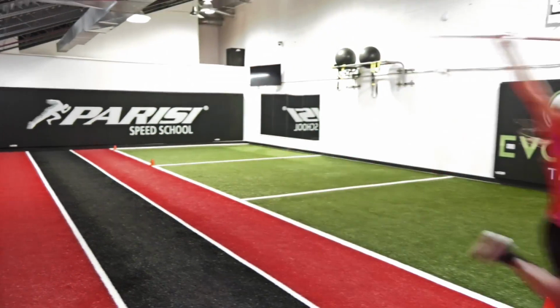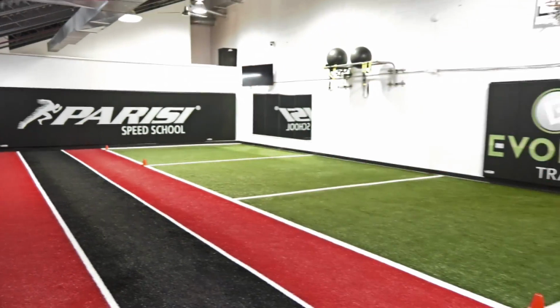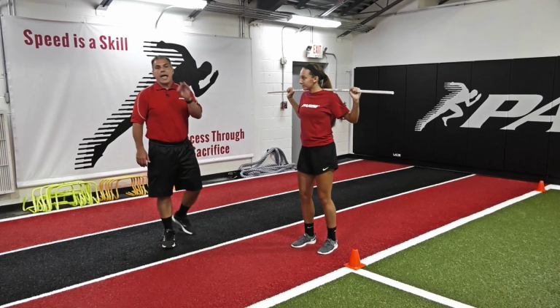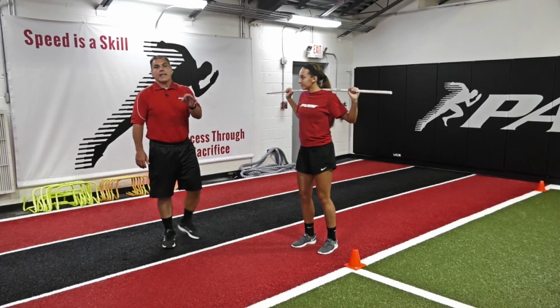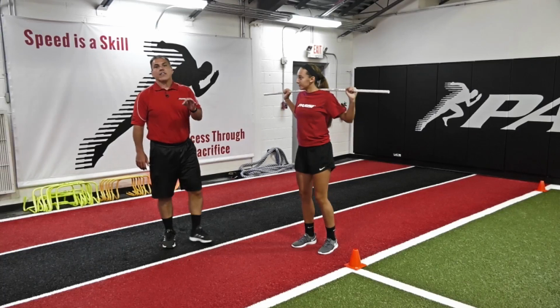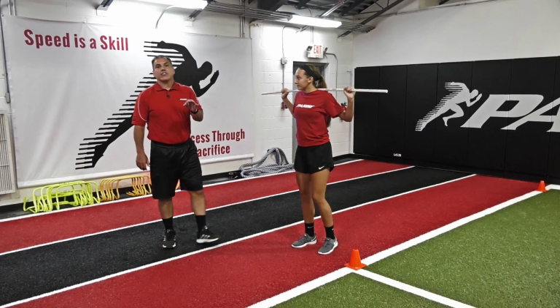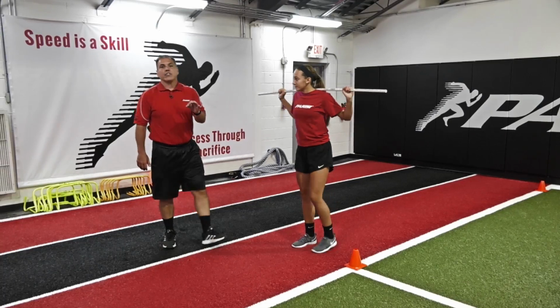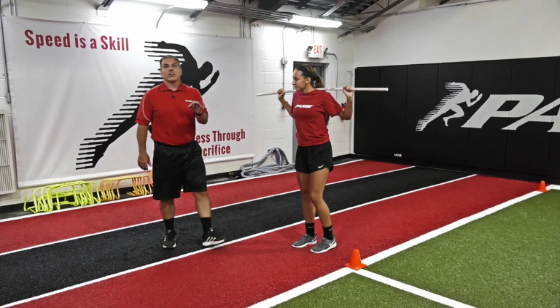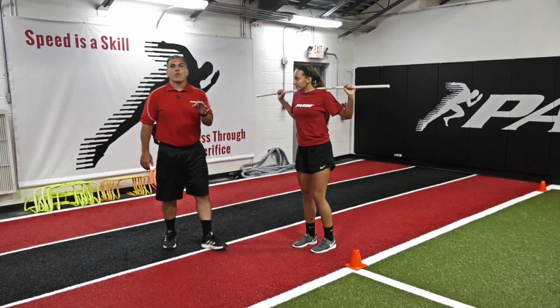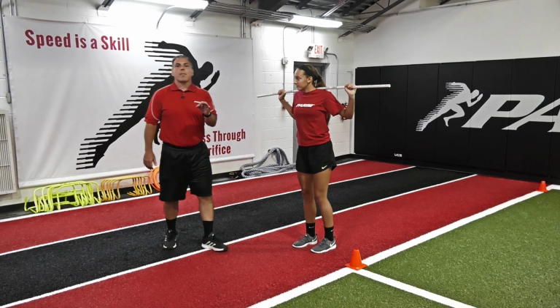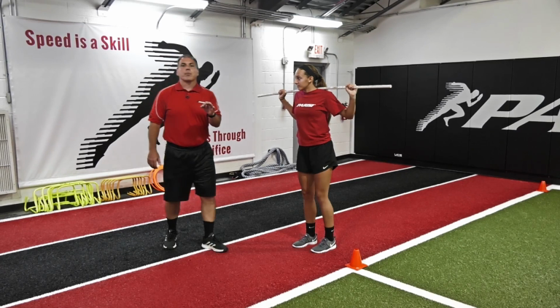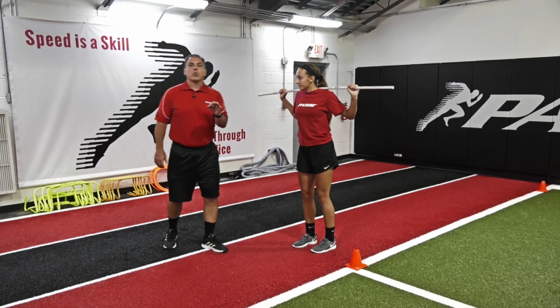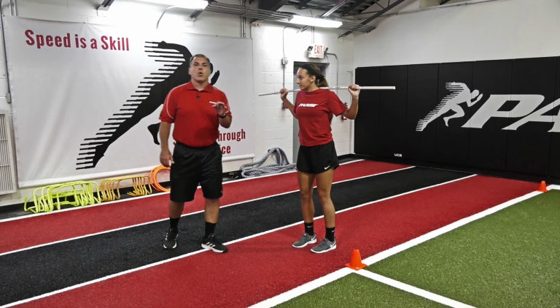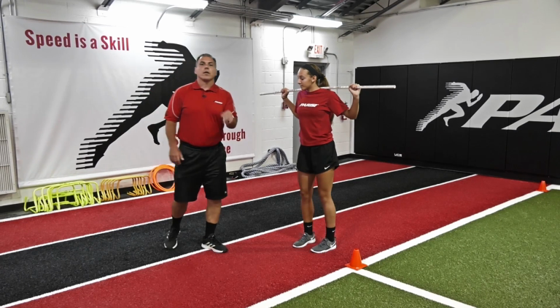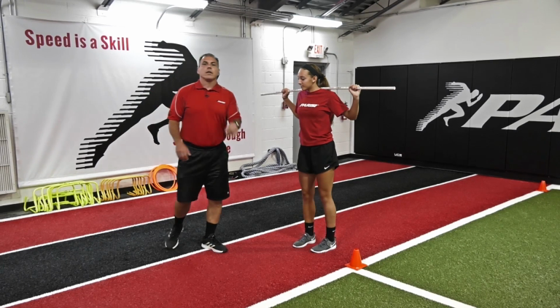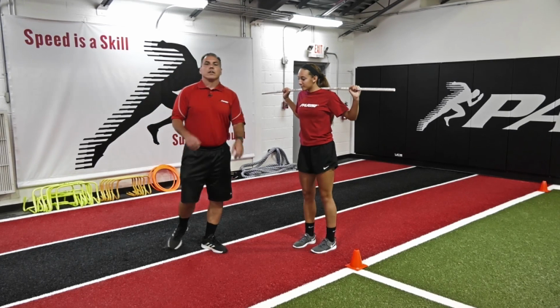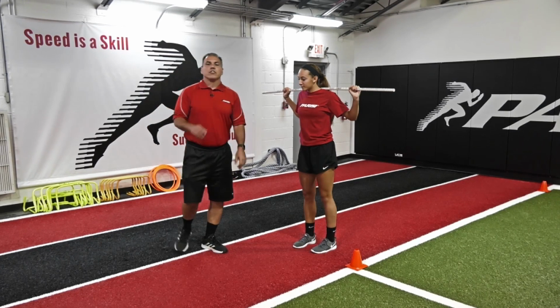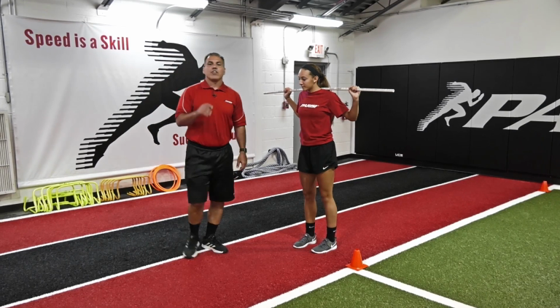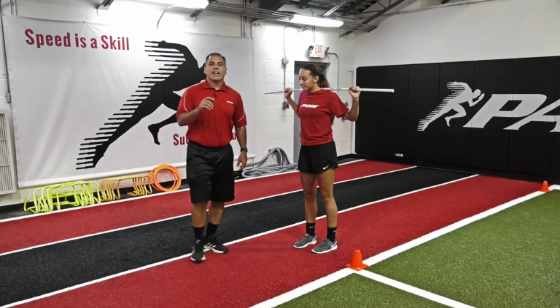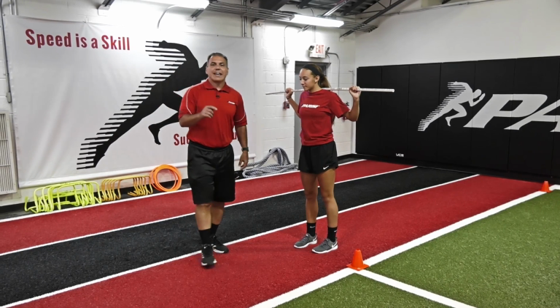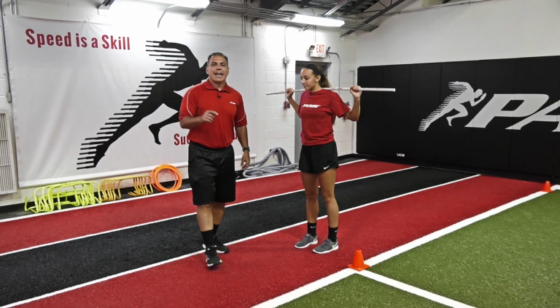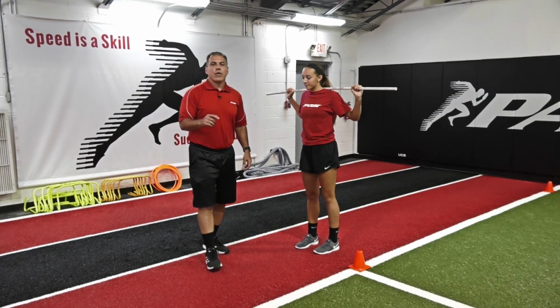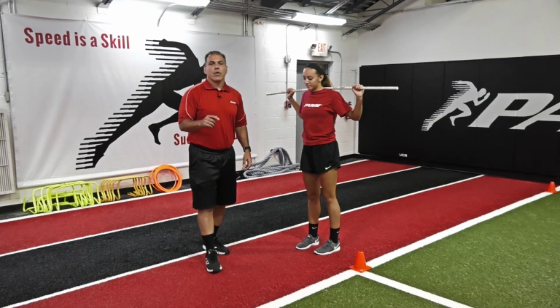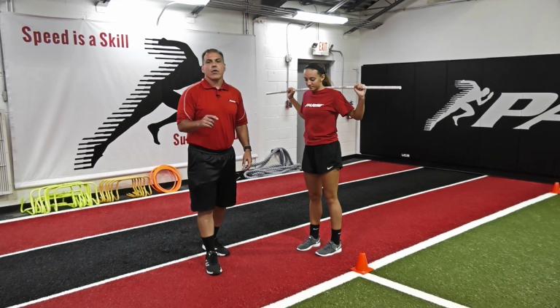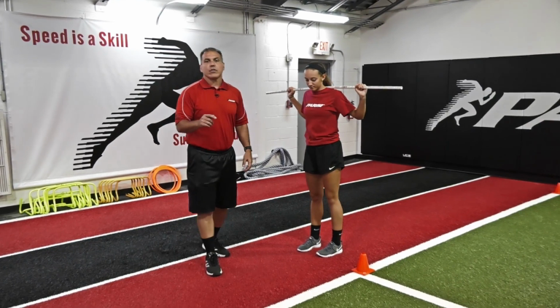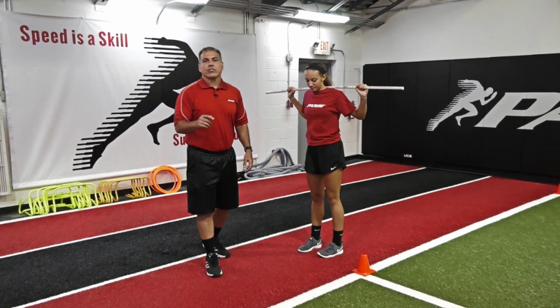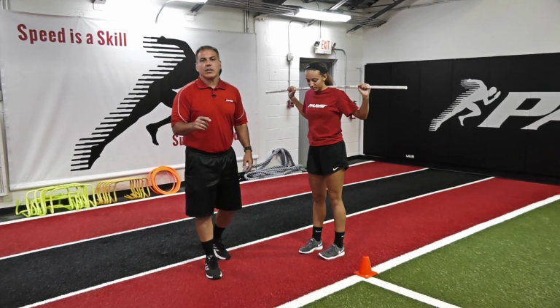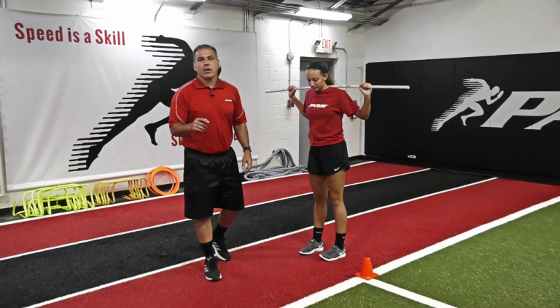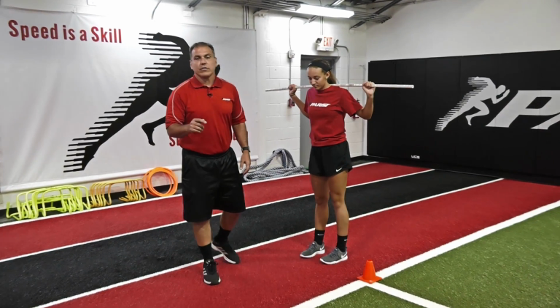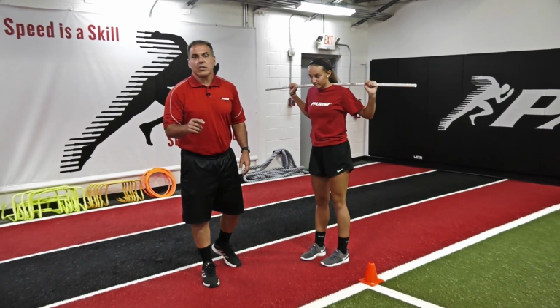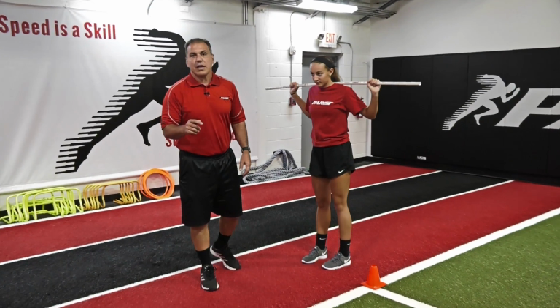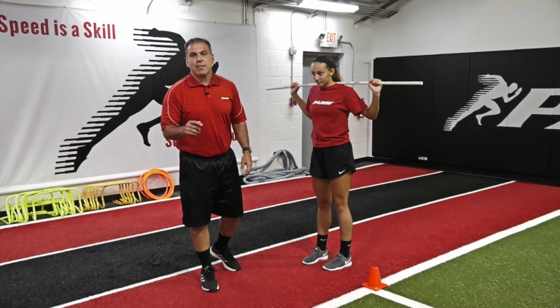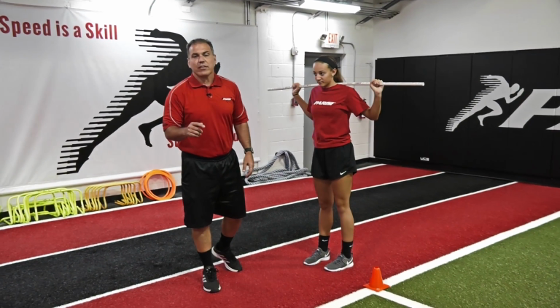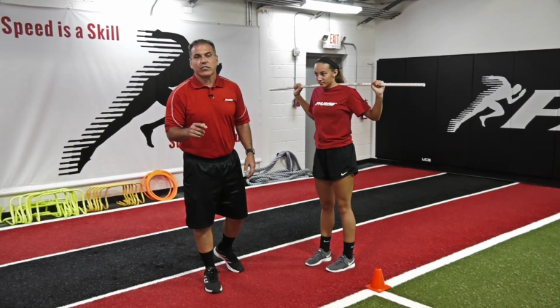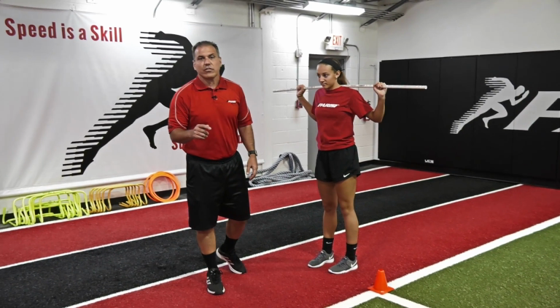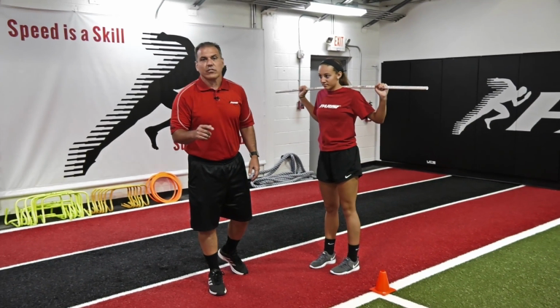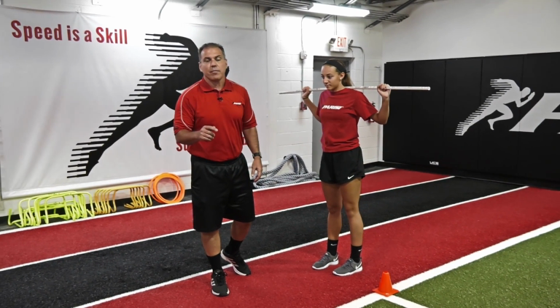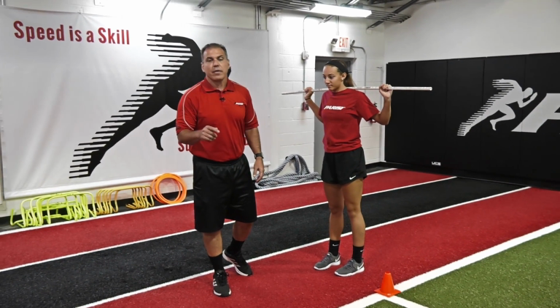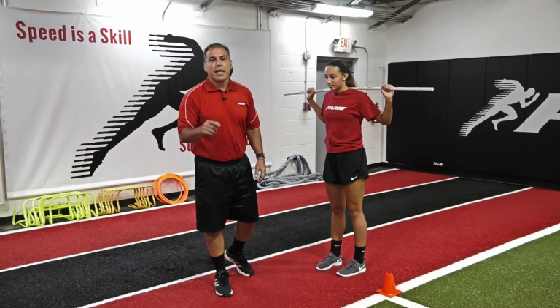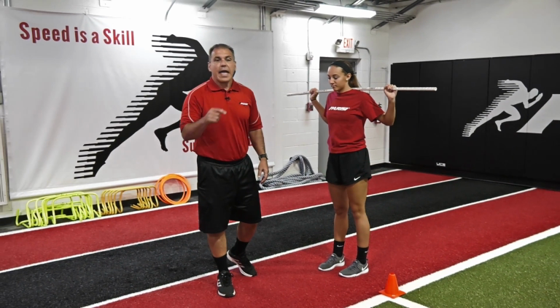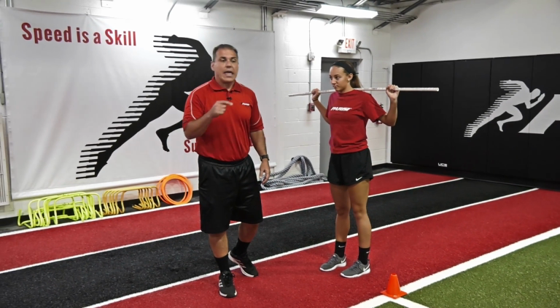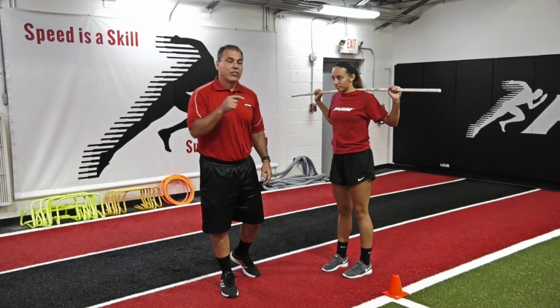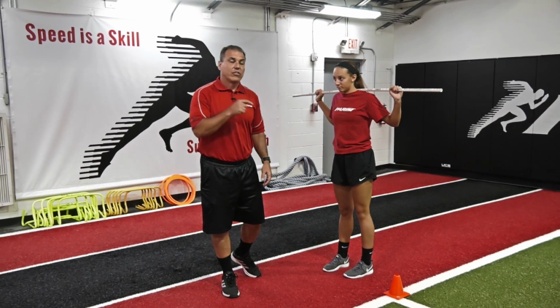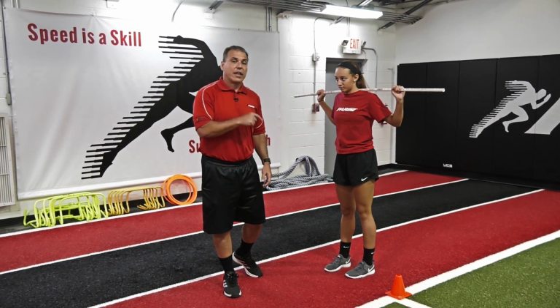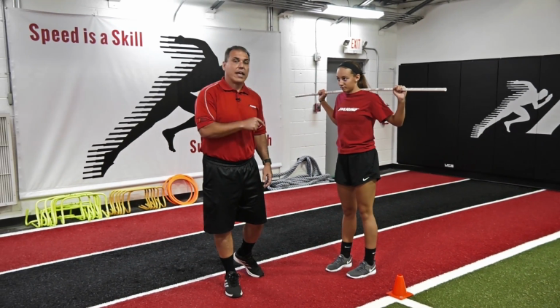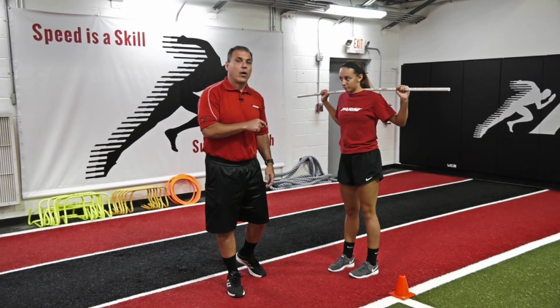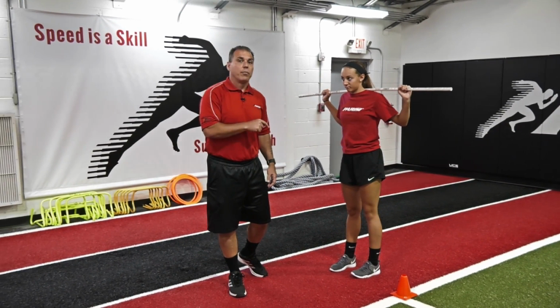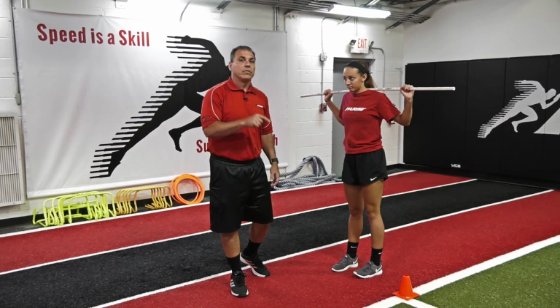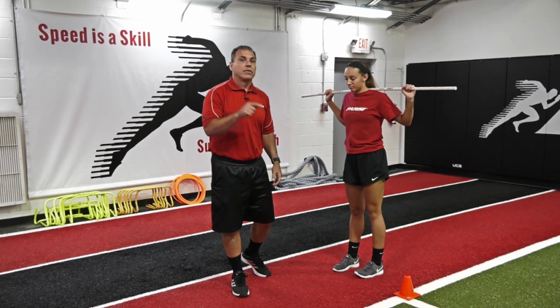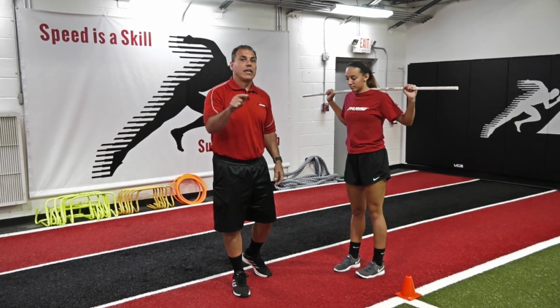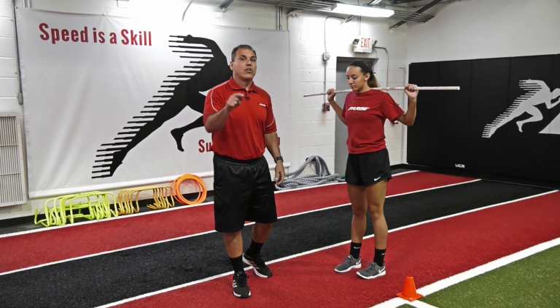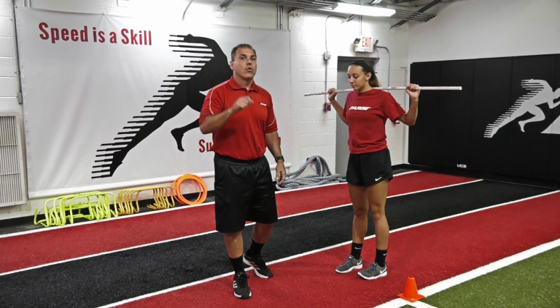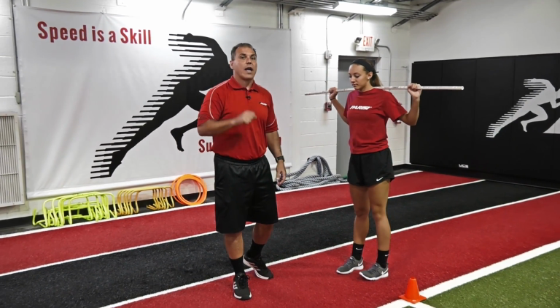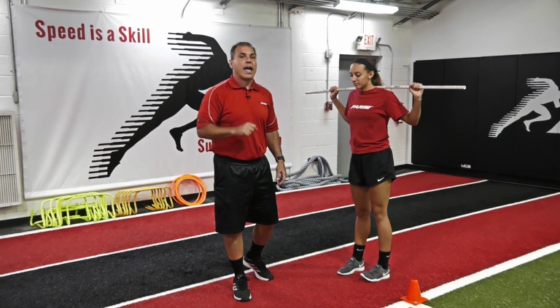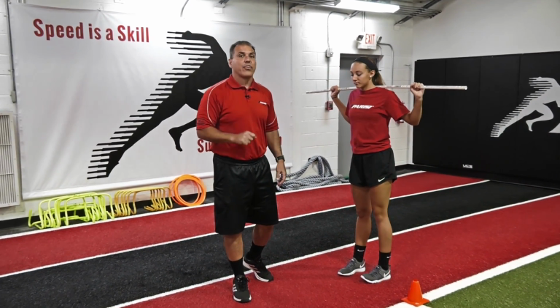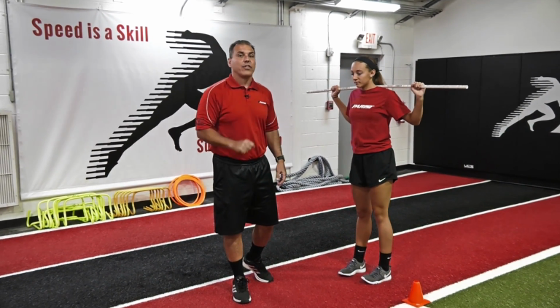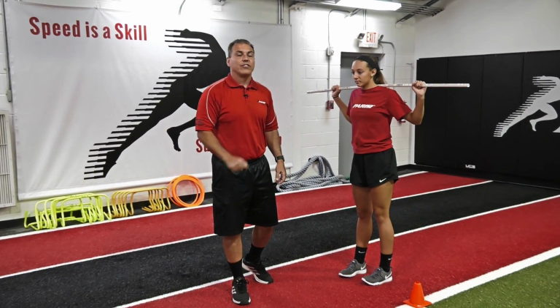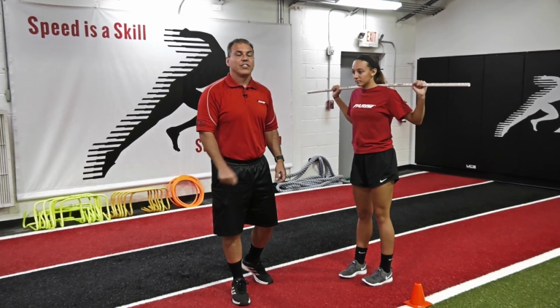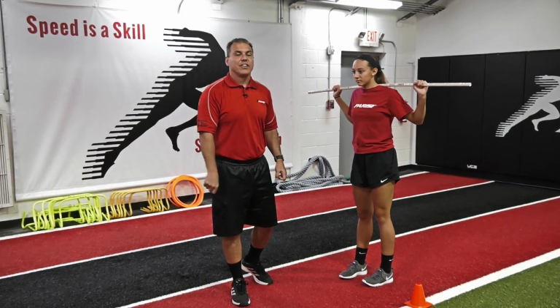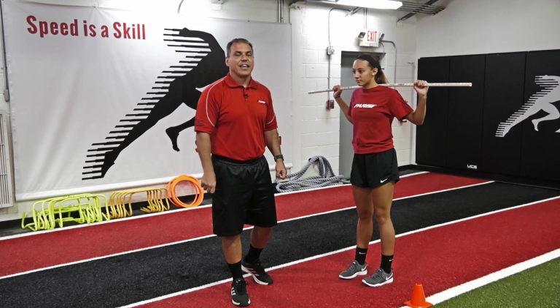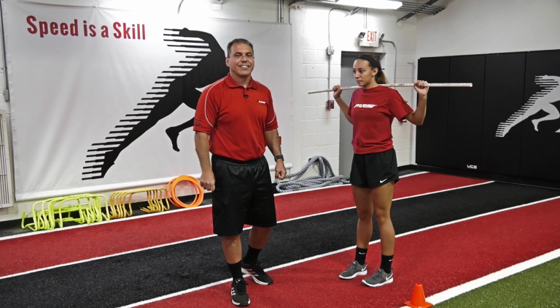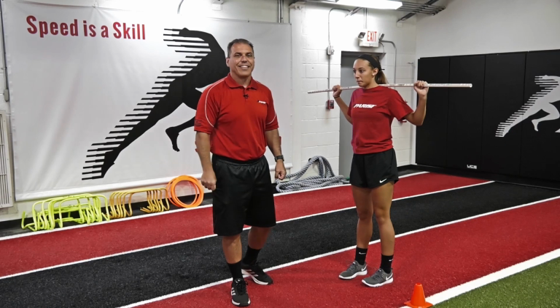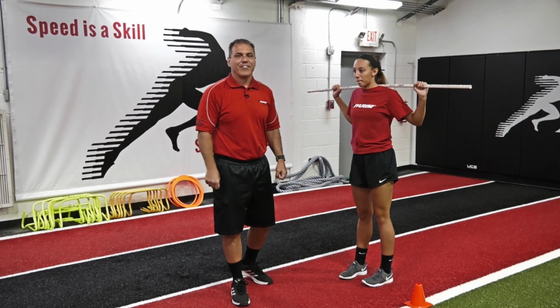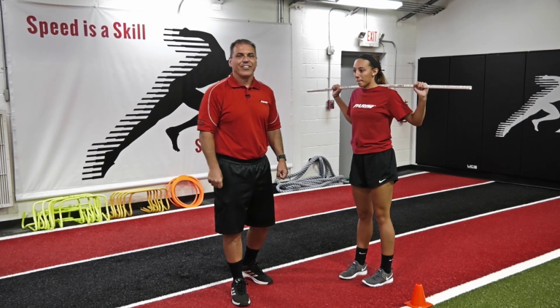Add this into your repertoire, check it out on our TMS system, and it's going to help take your athletes to the next level.